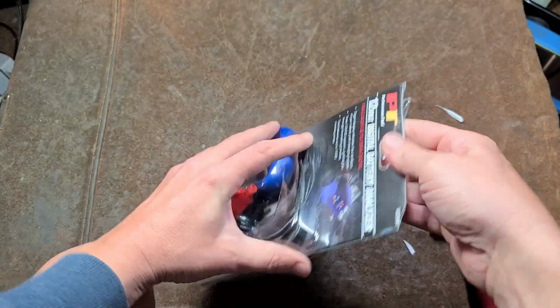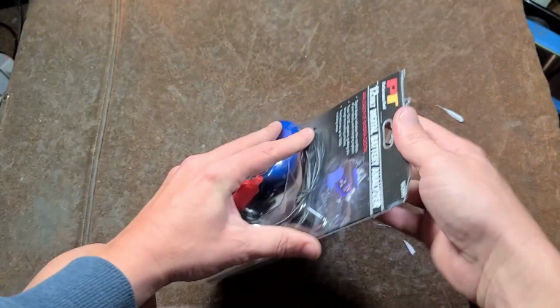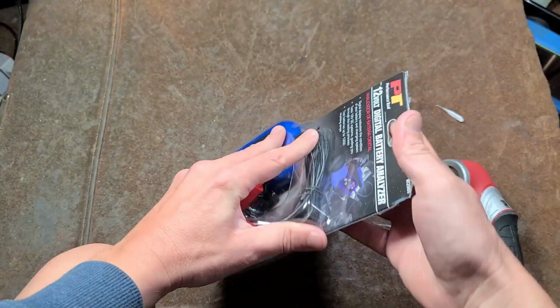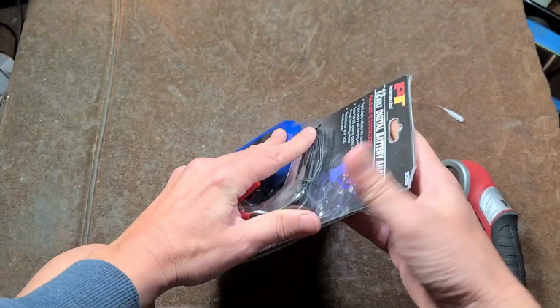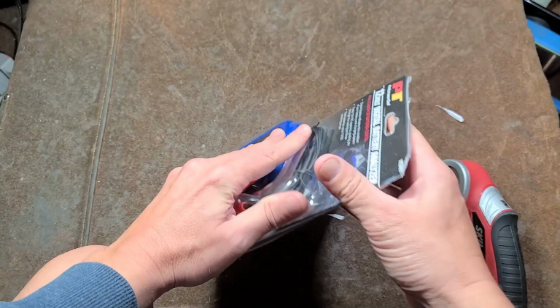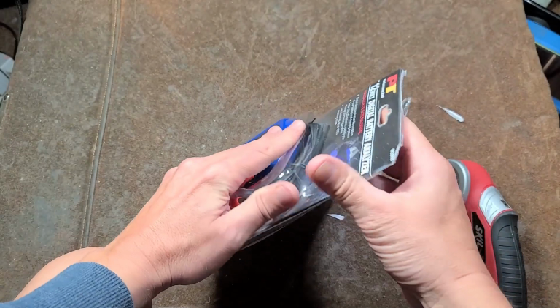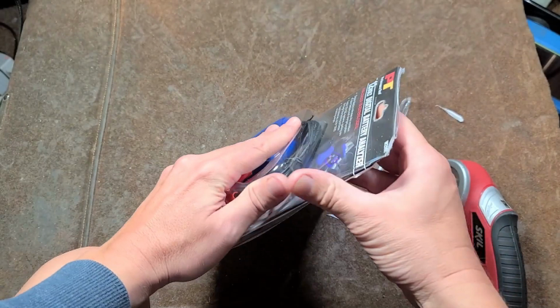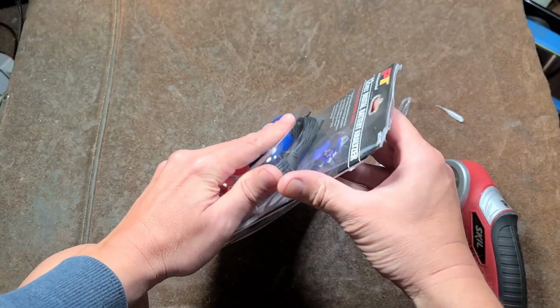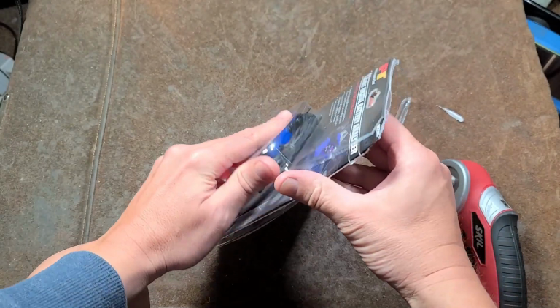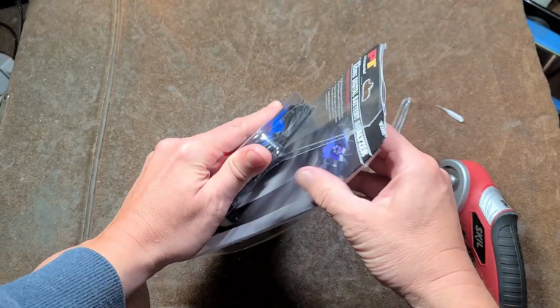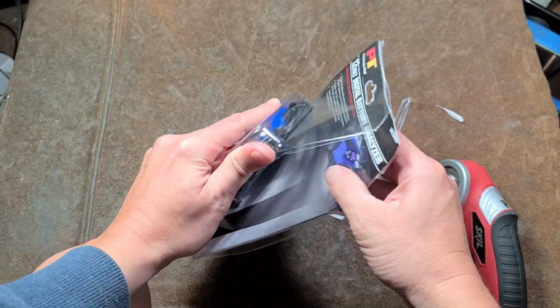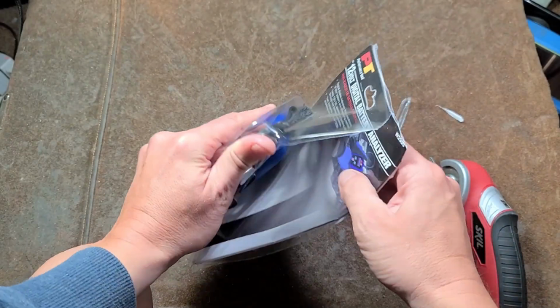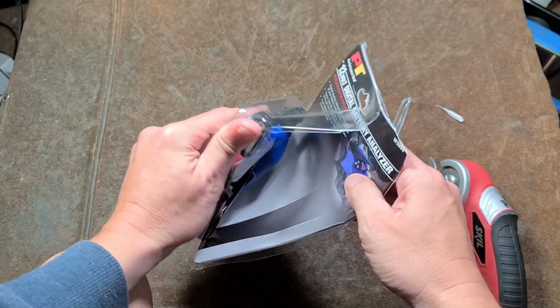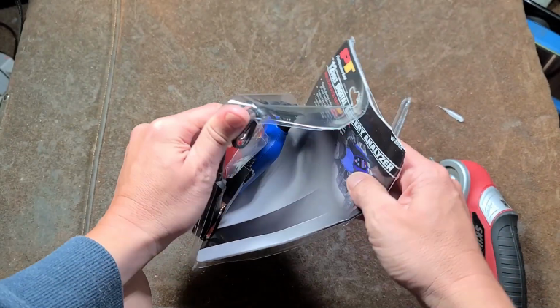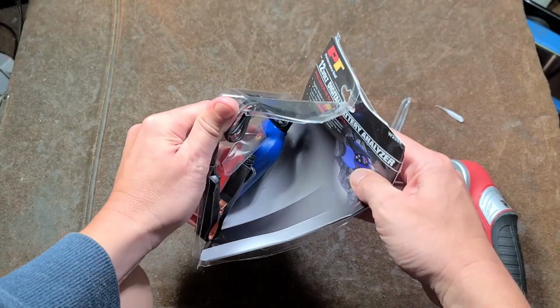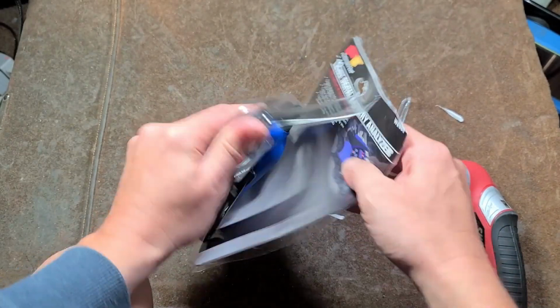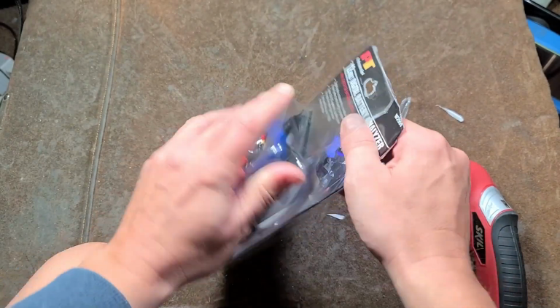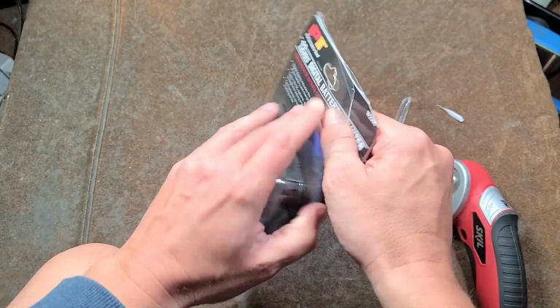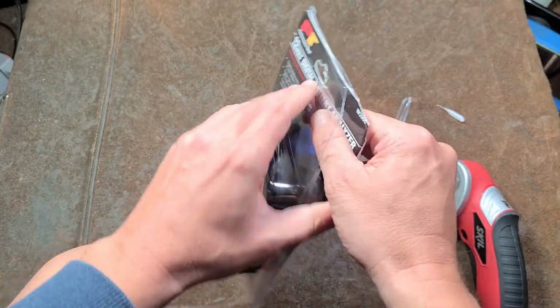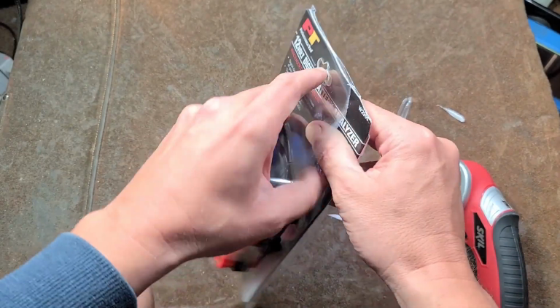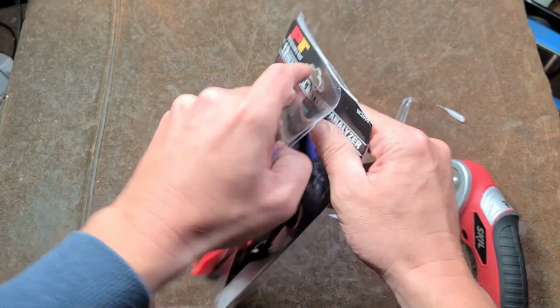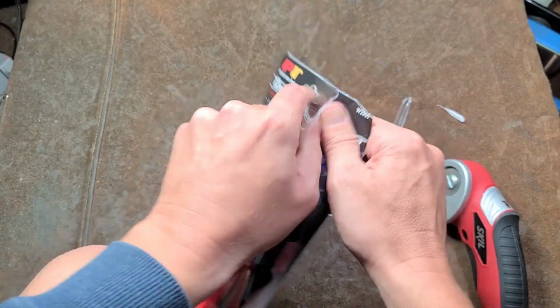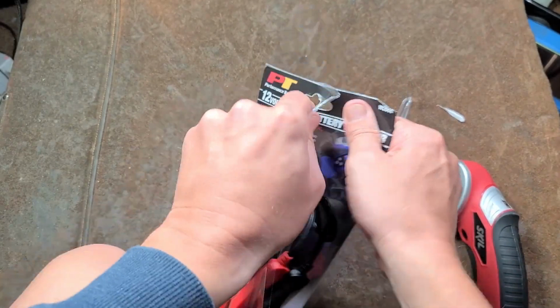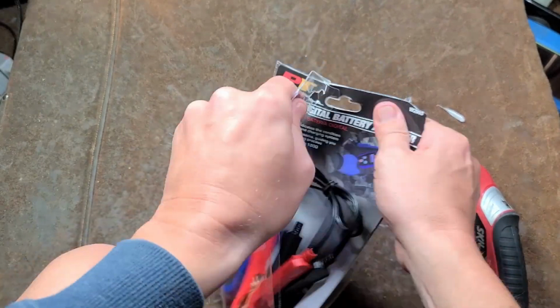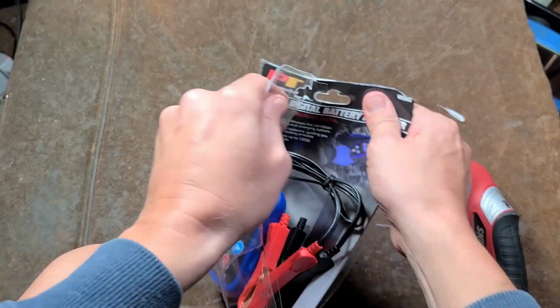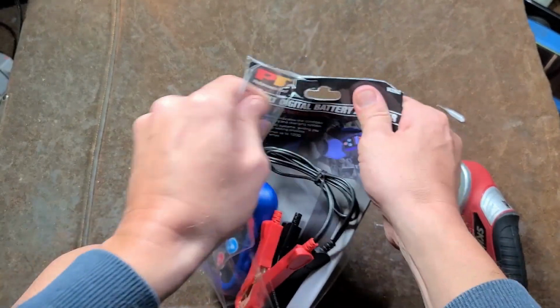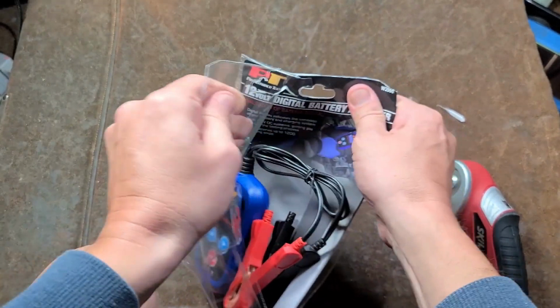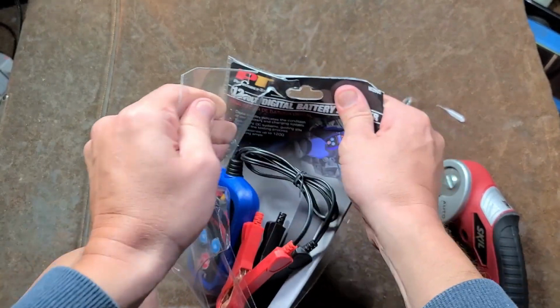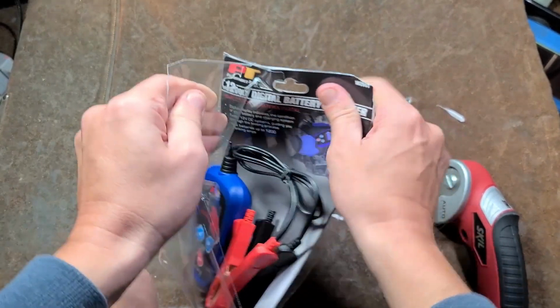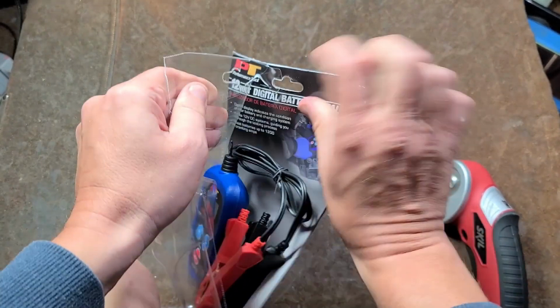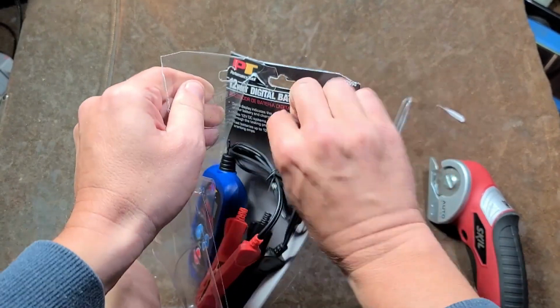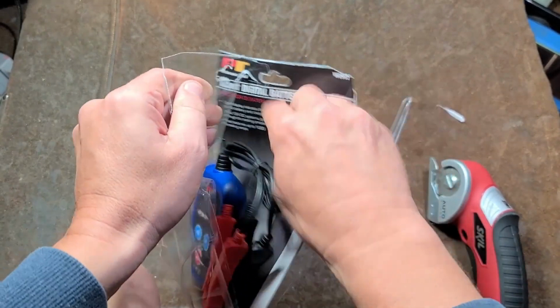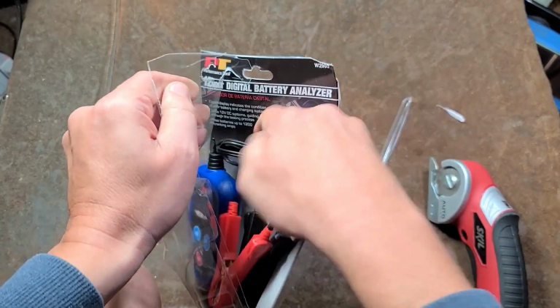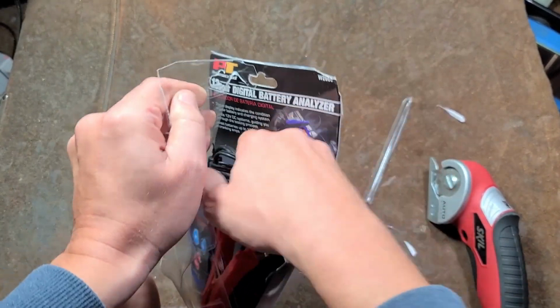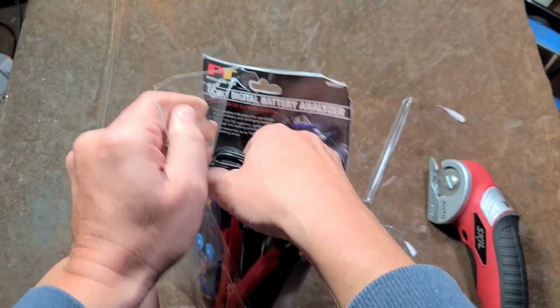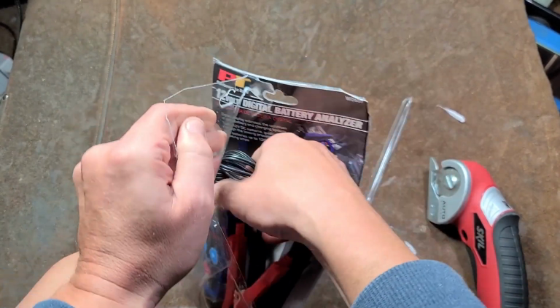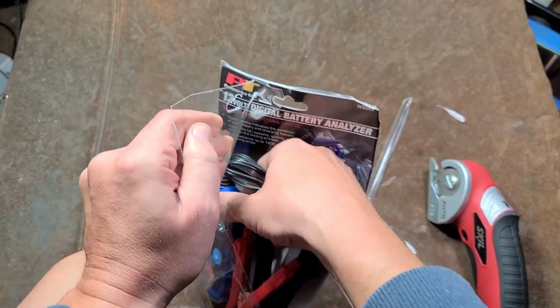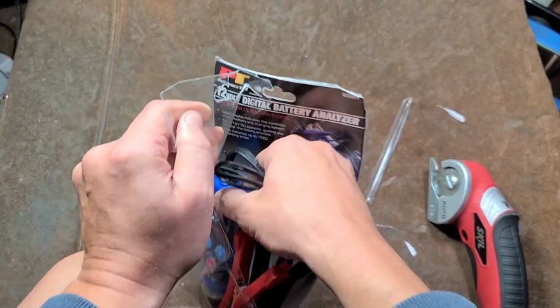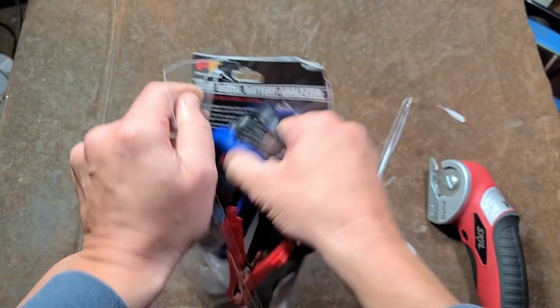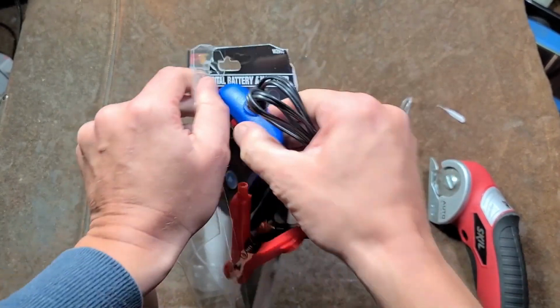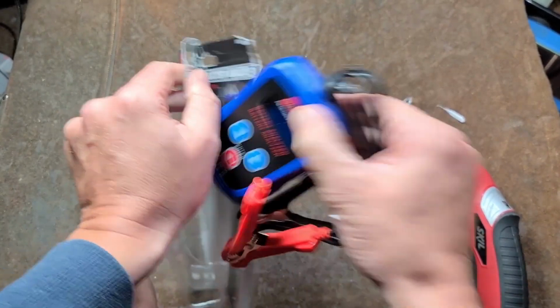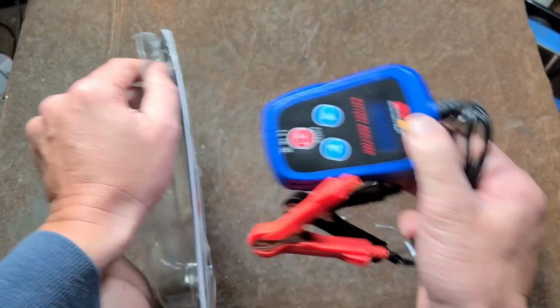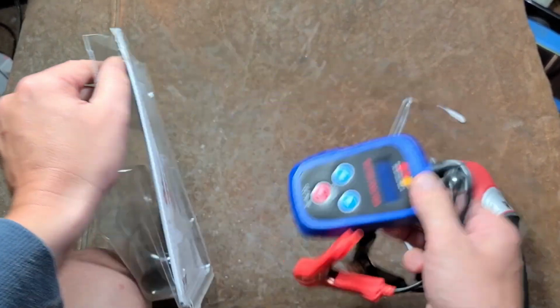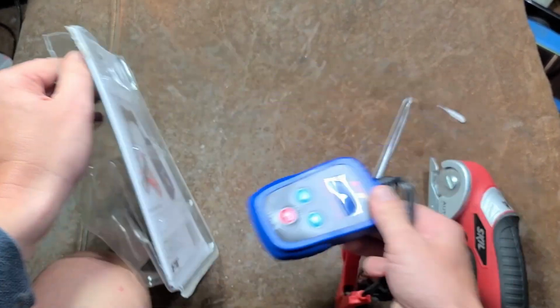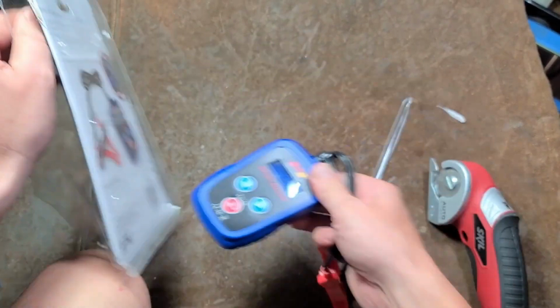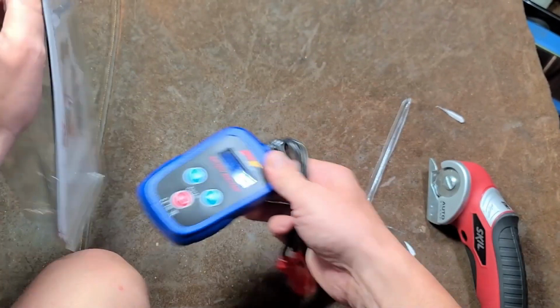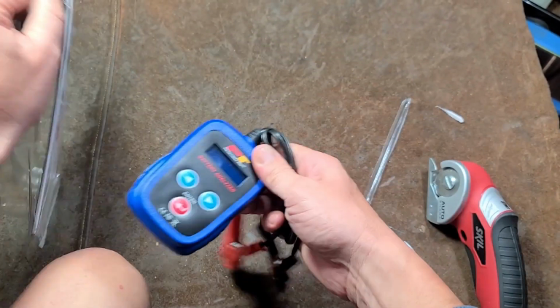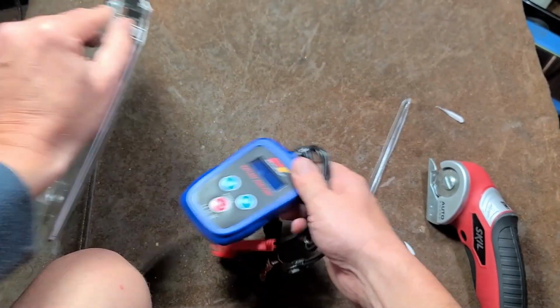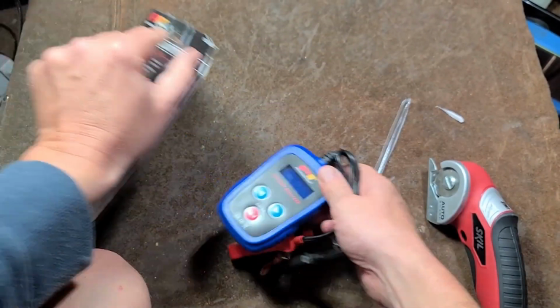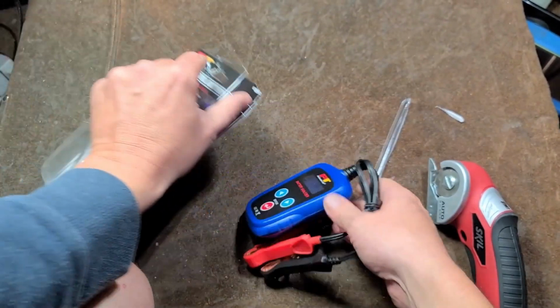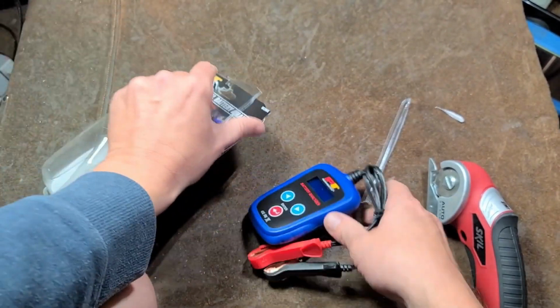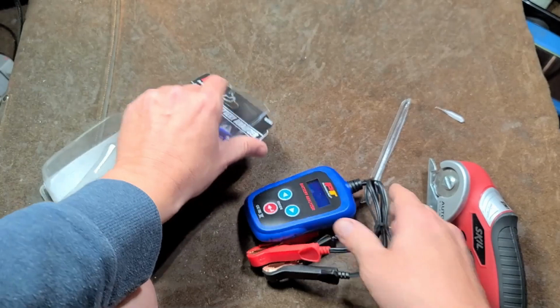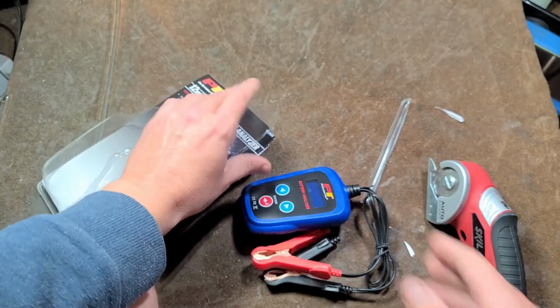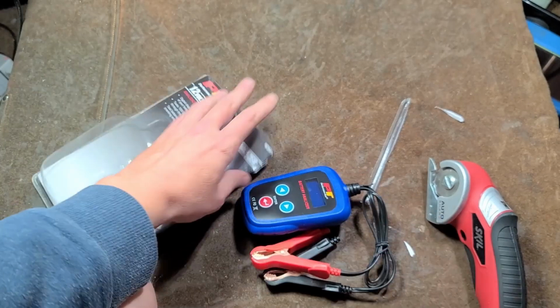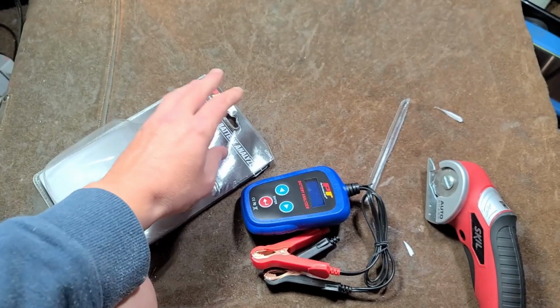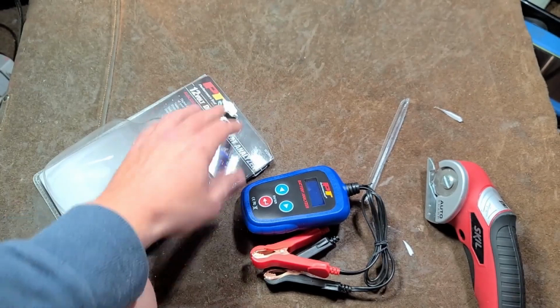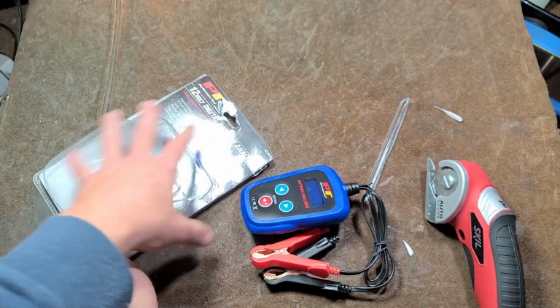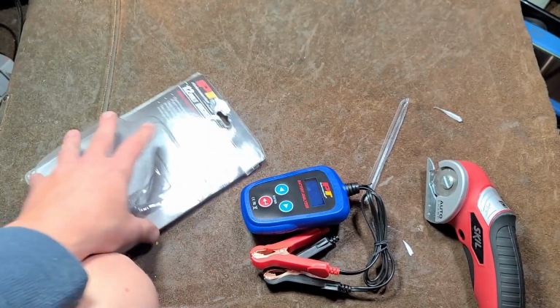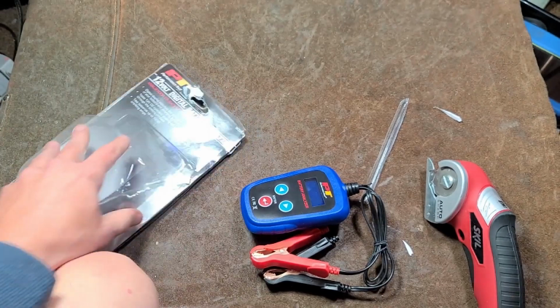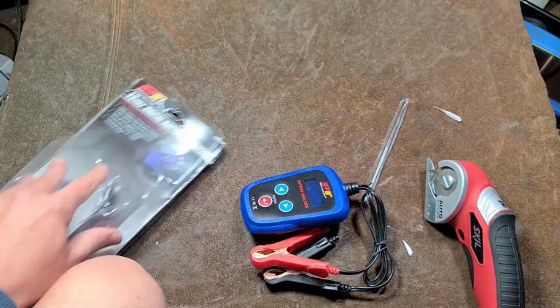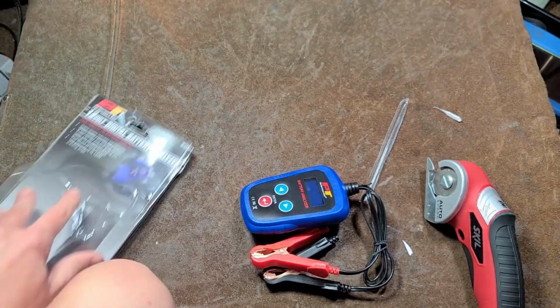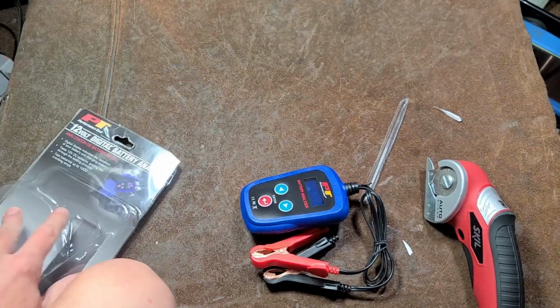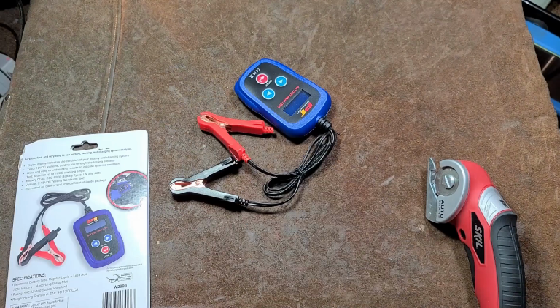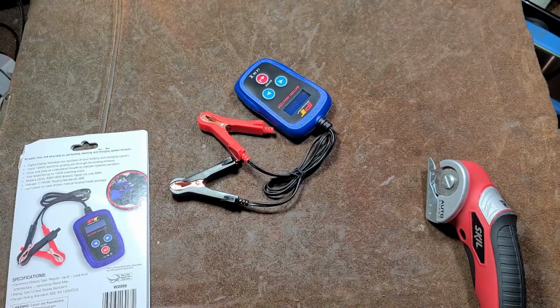These are a neat little tool just to help give you a general idea if the battery really is dead or is on its way out or not.